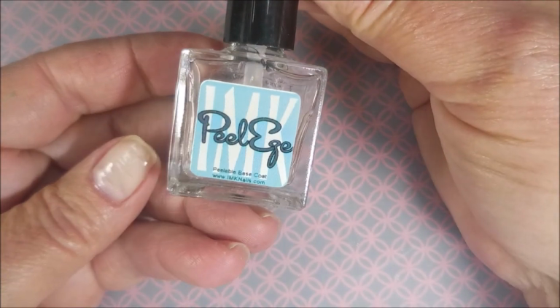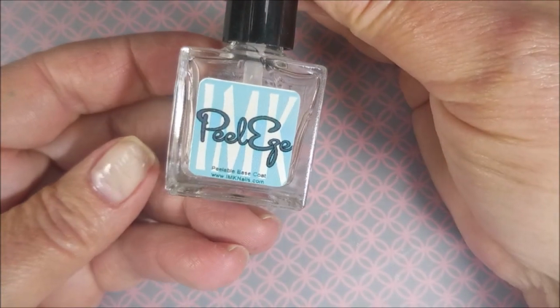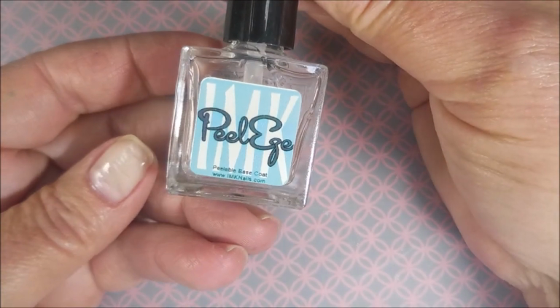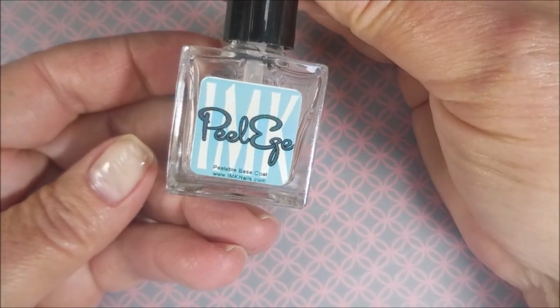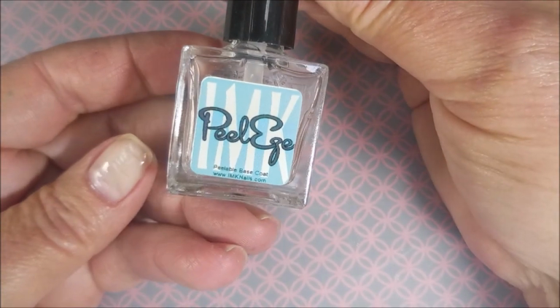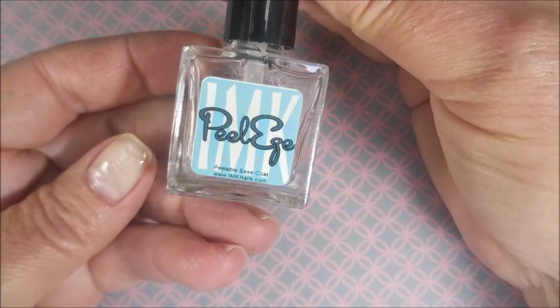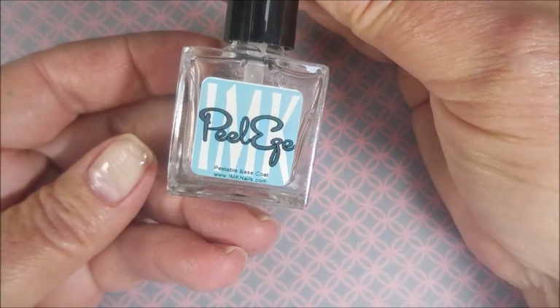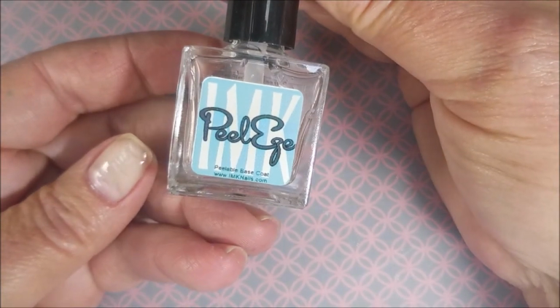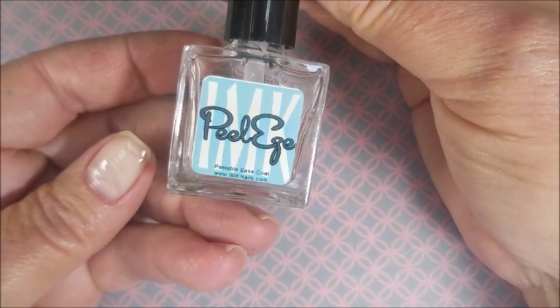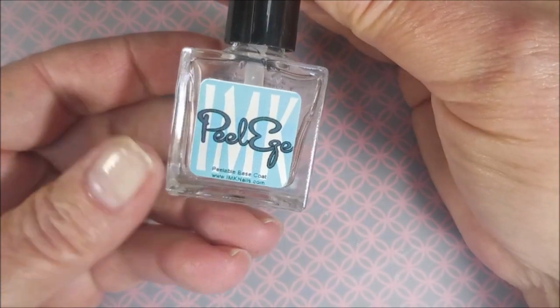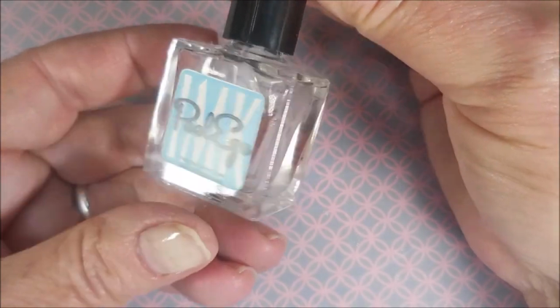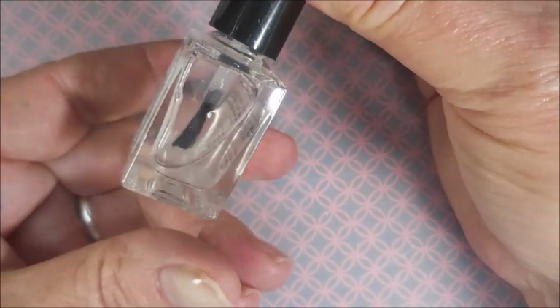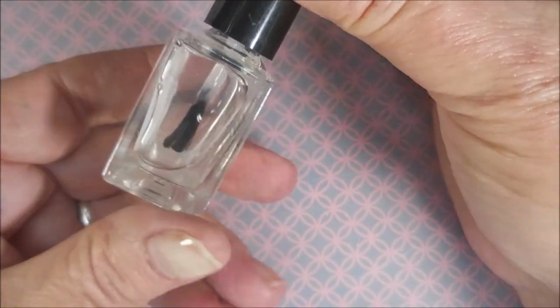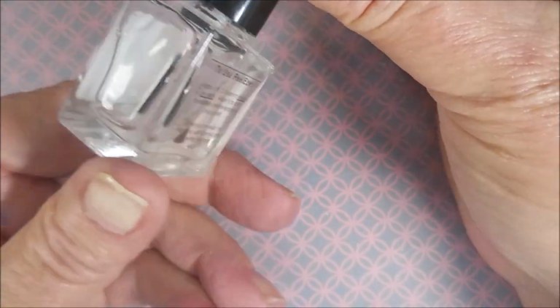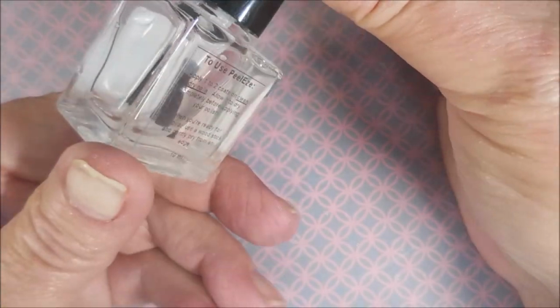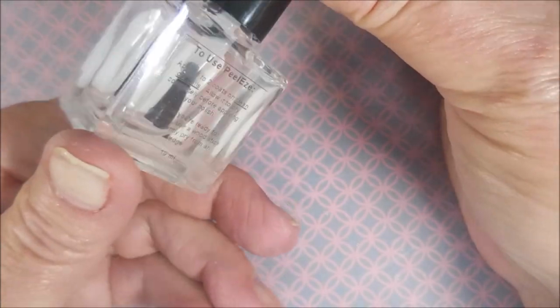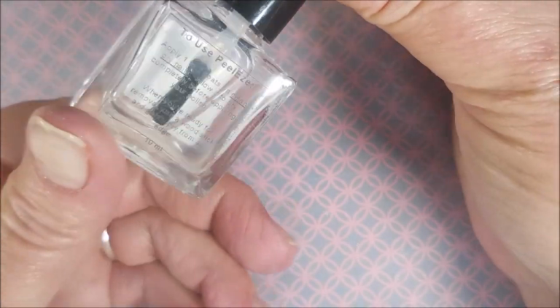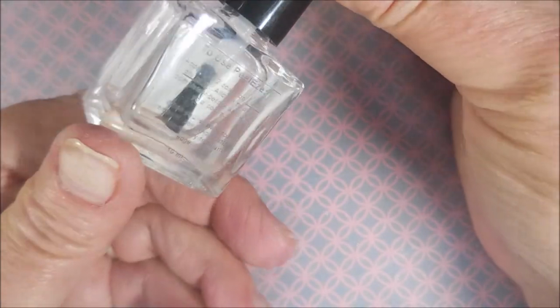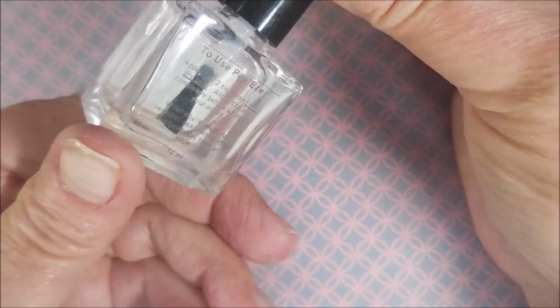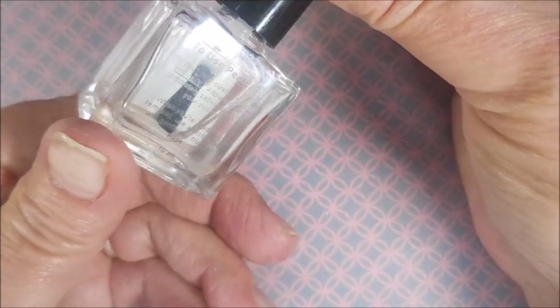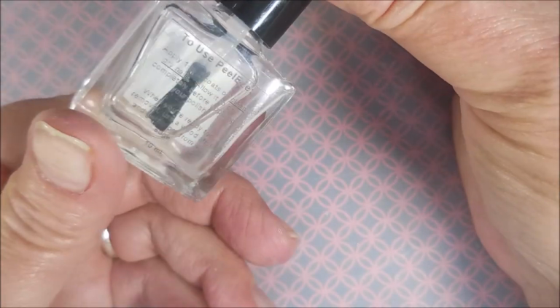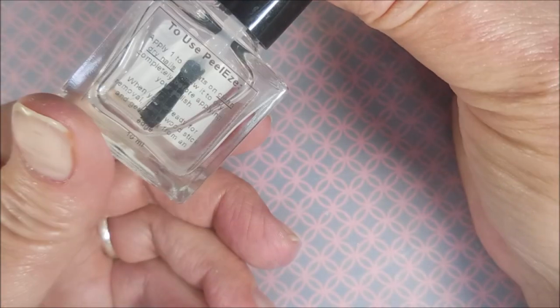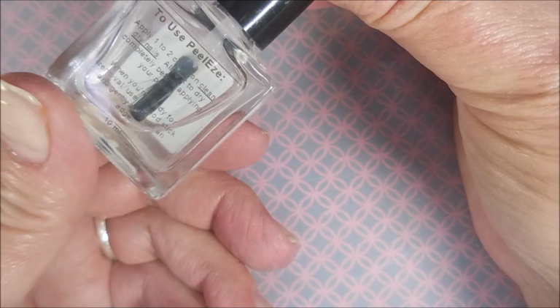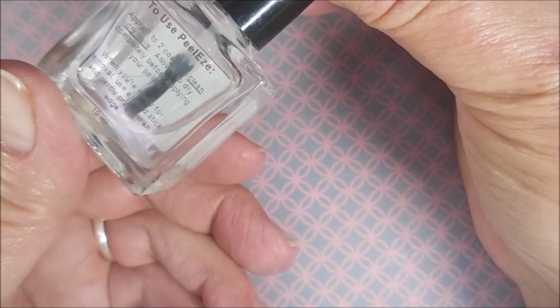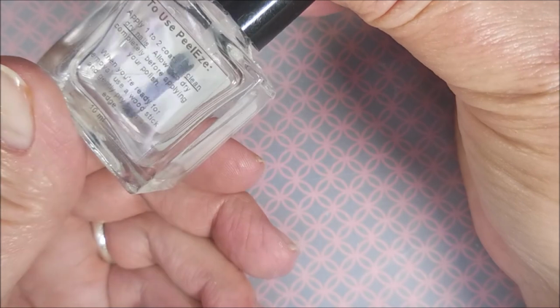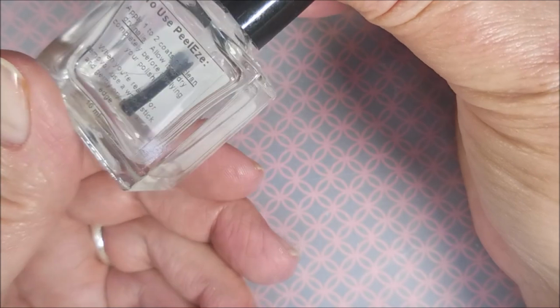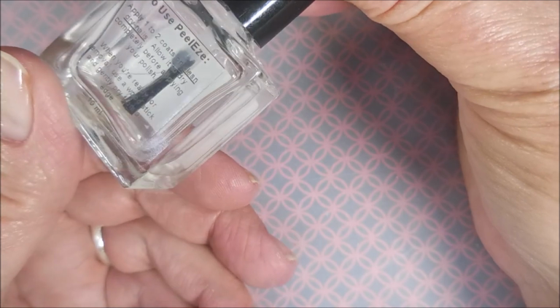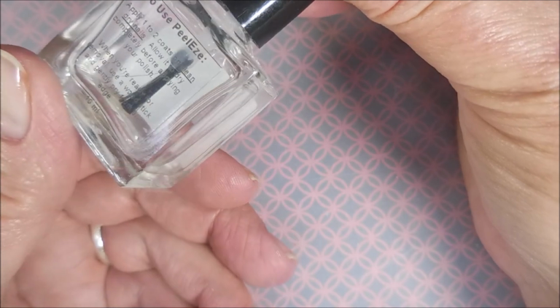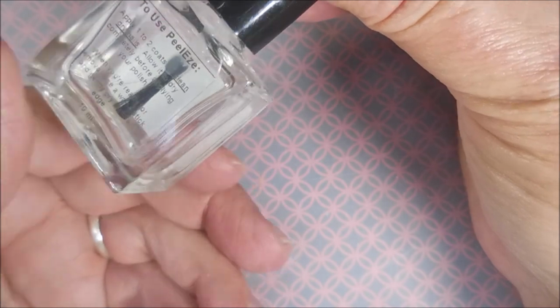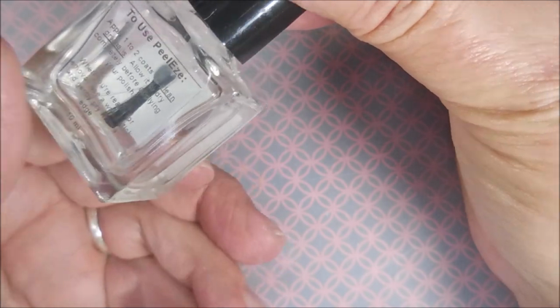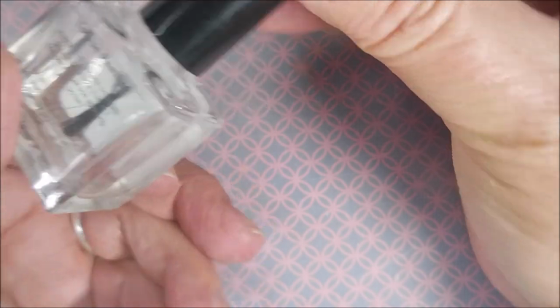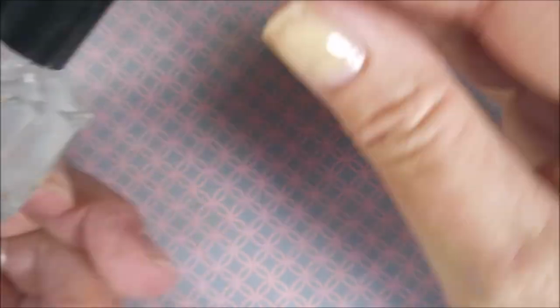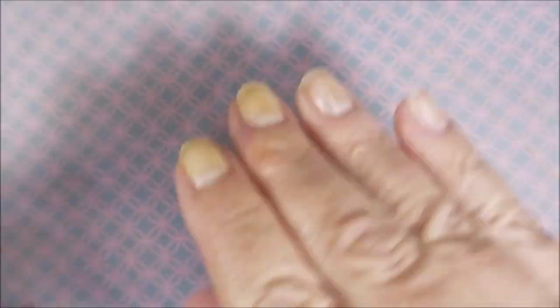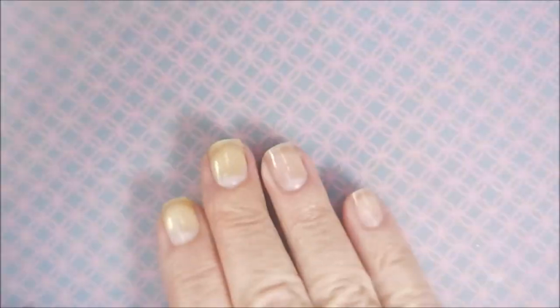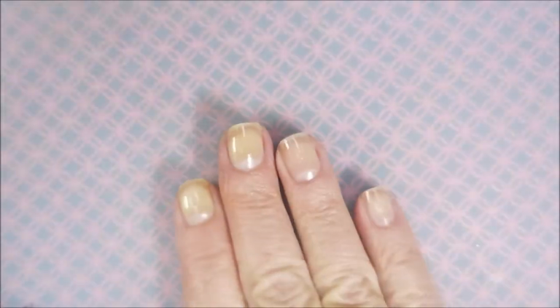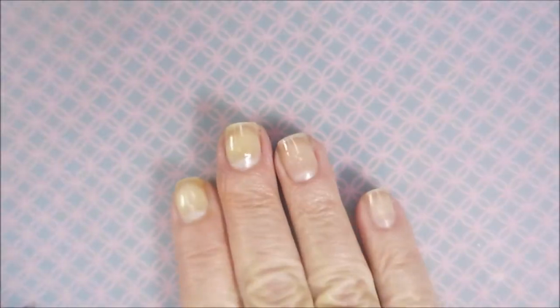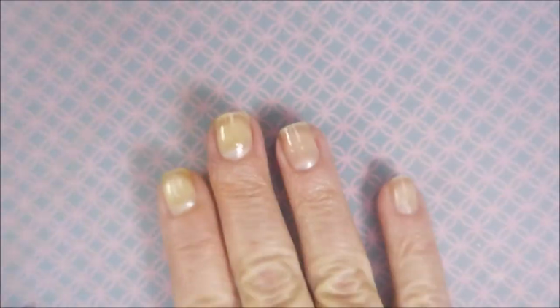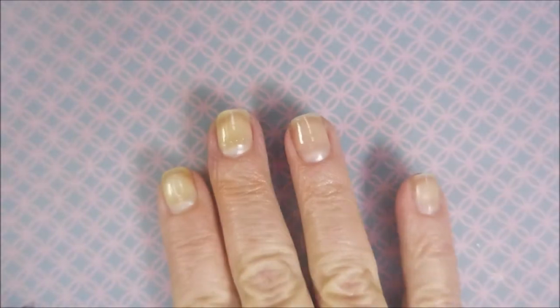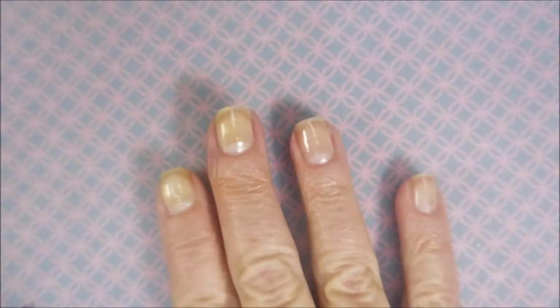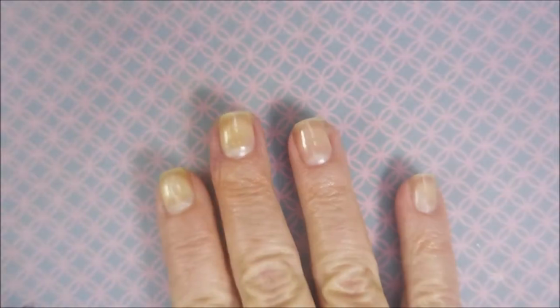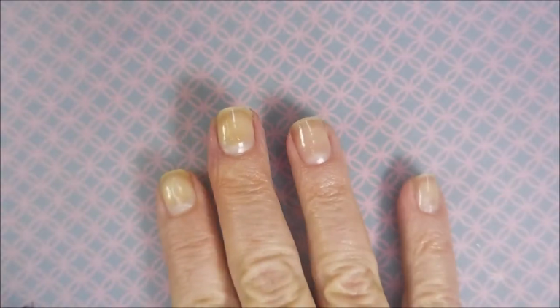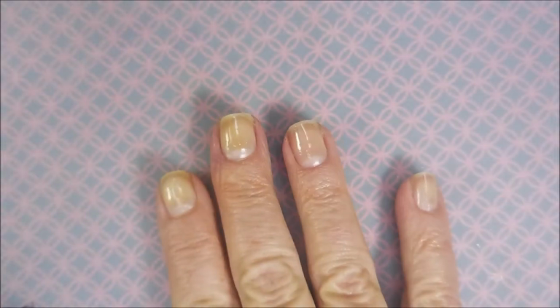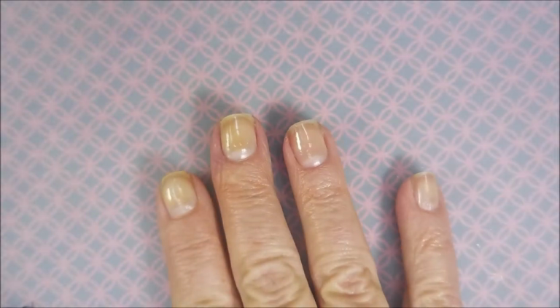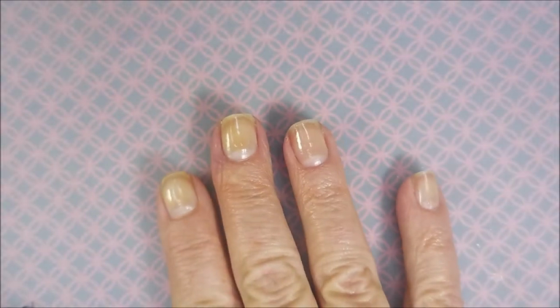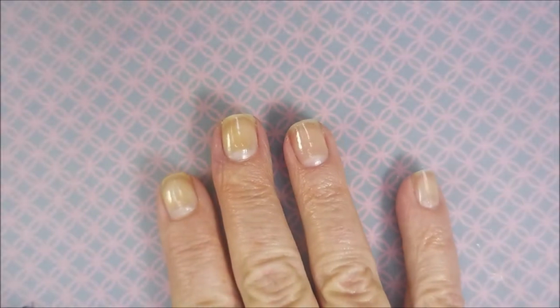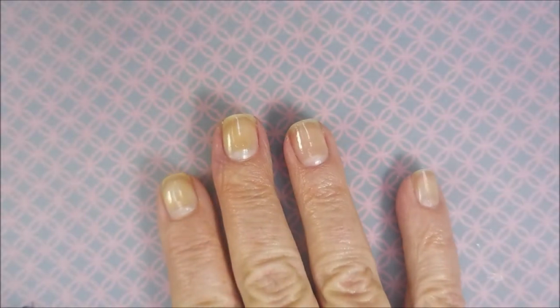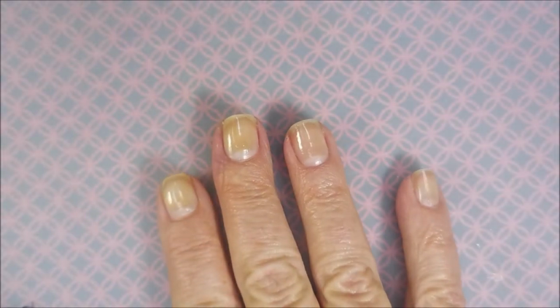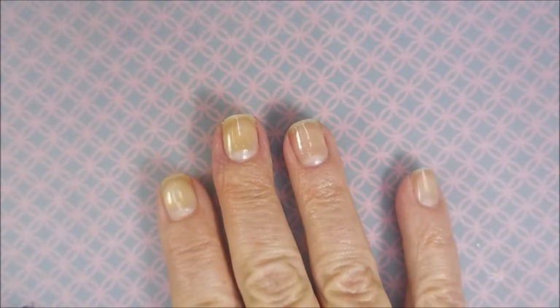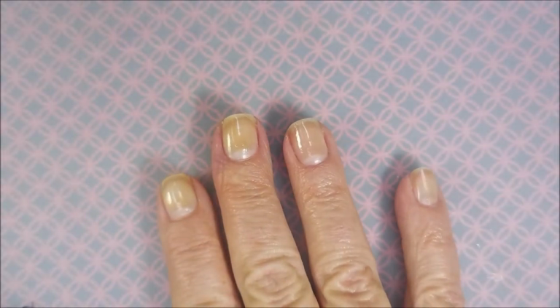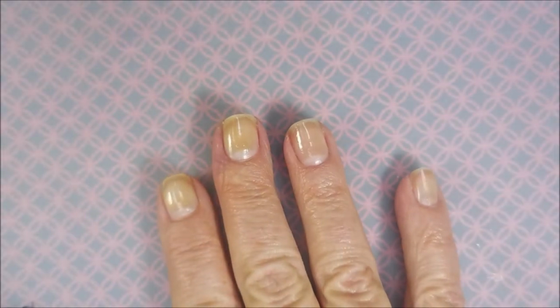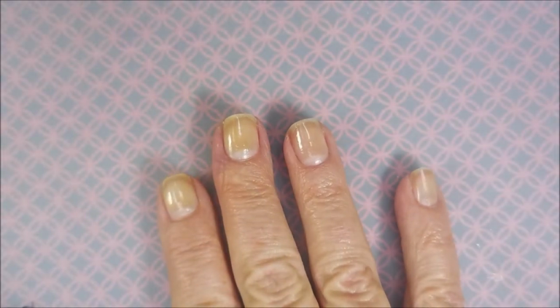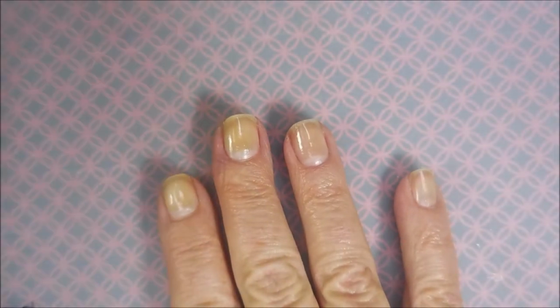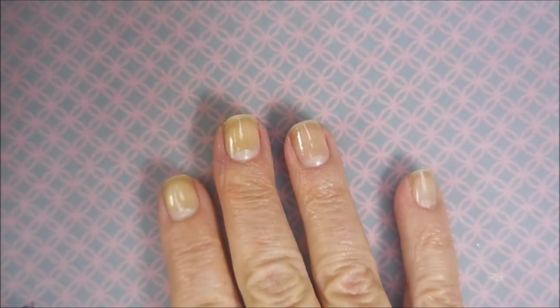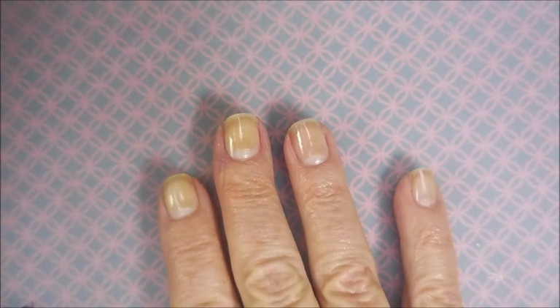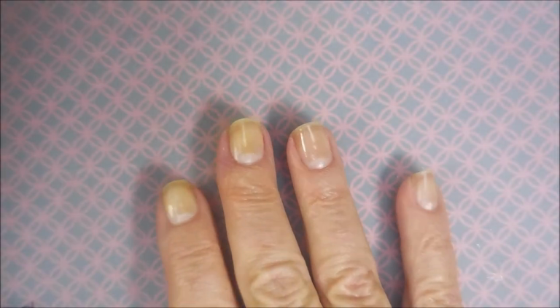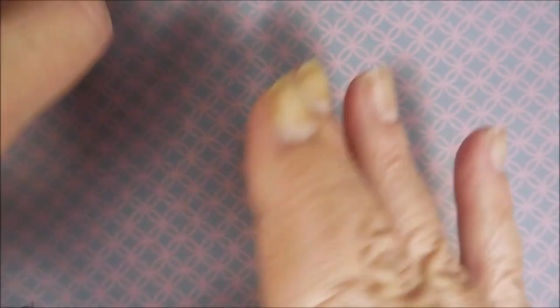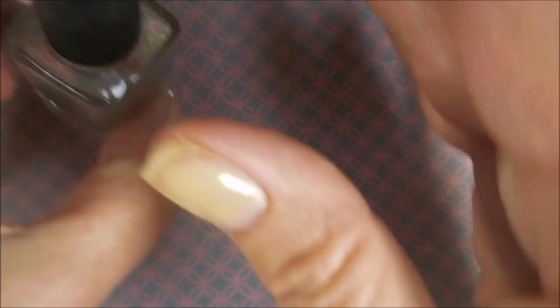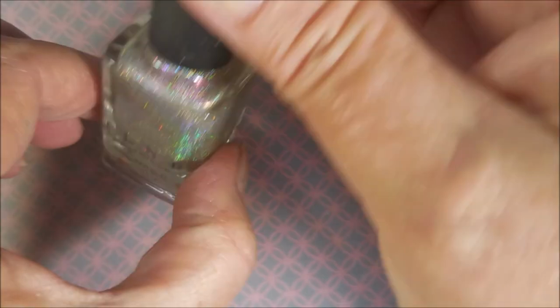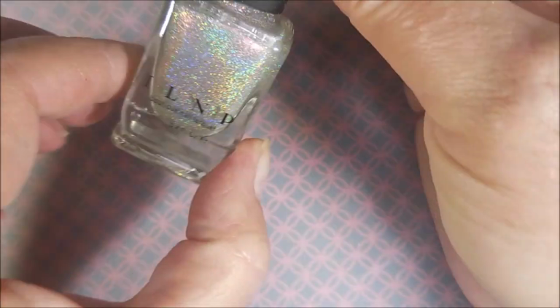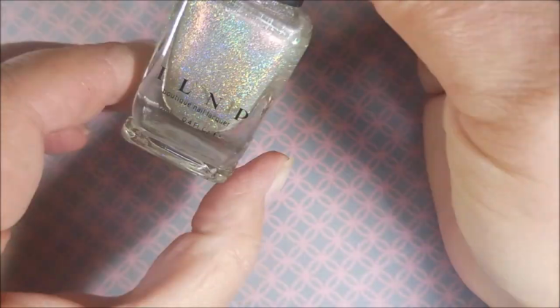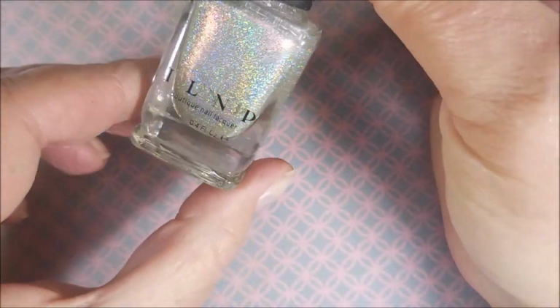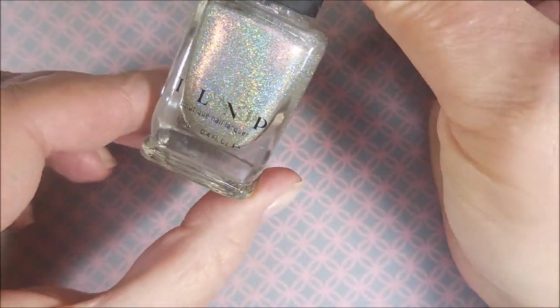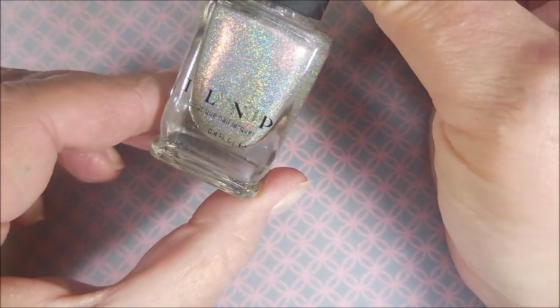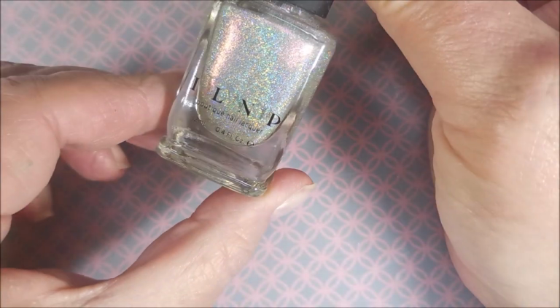I'm starting off with IMK Peel Ease as my base coat. Beautiful base coat — I love this one.